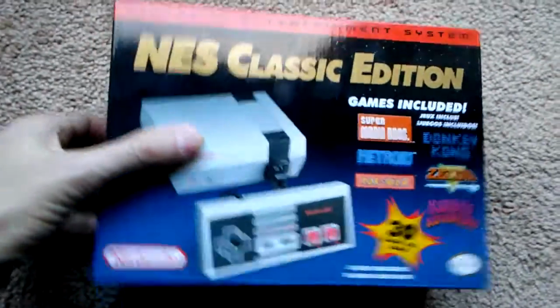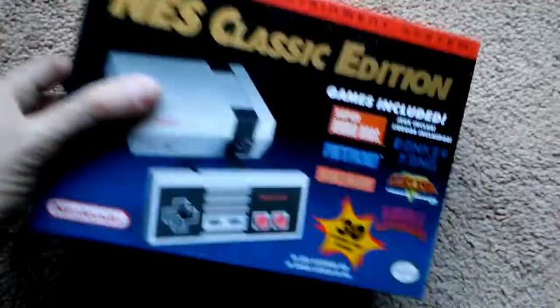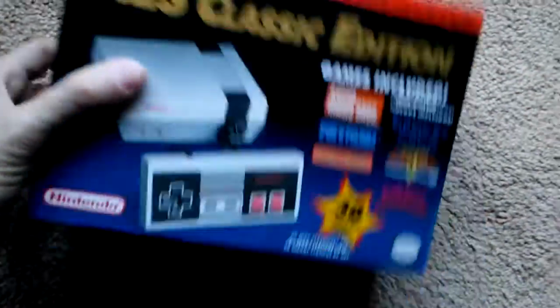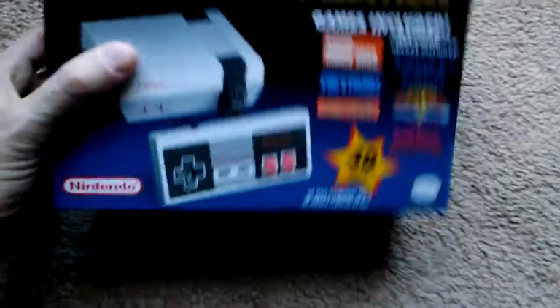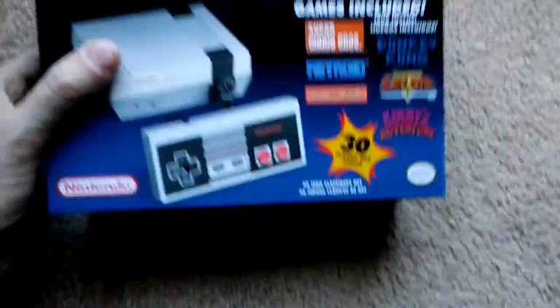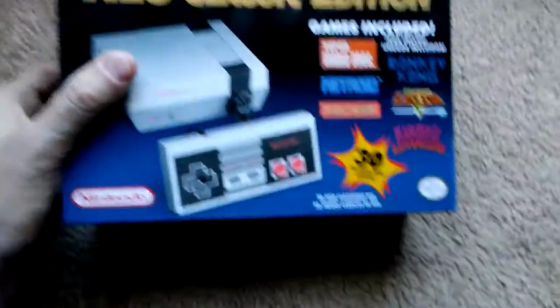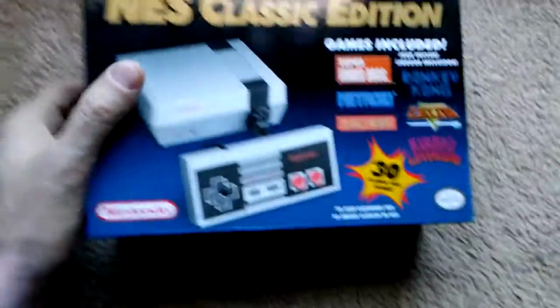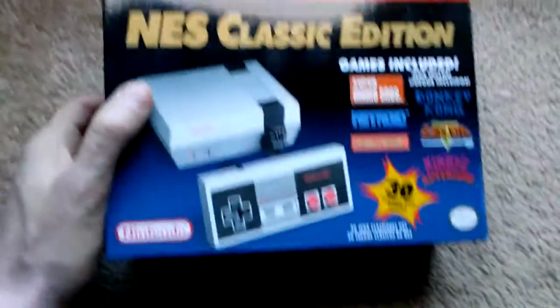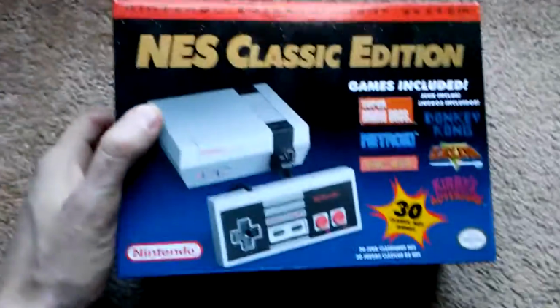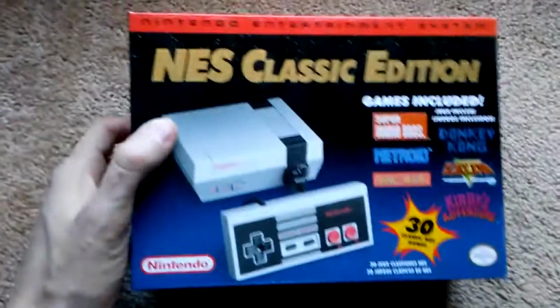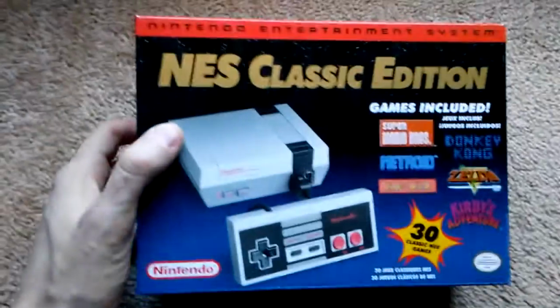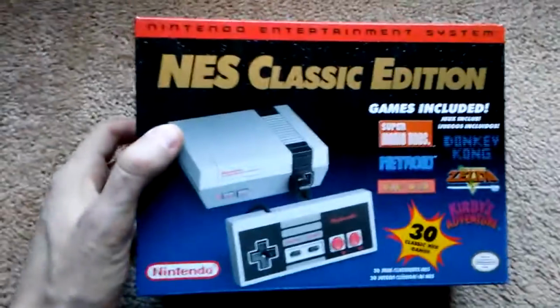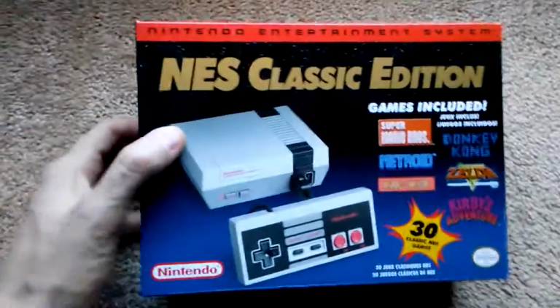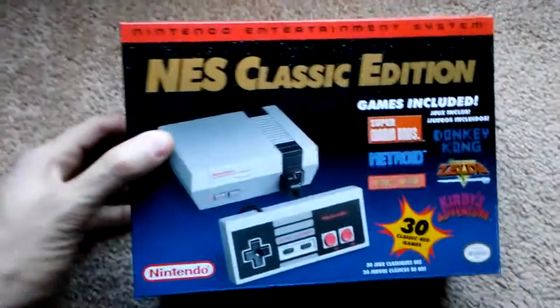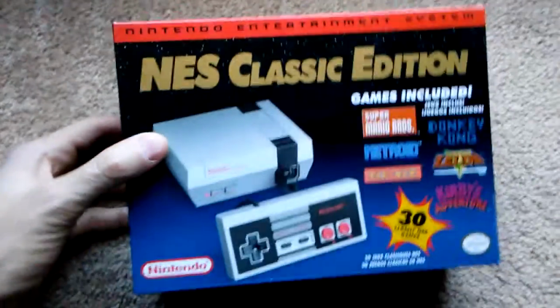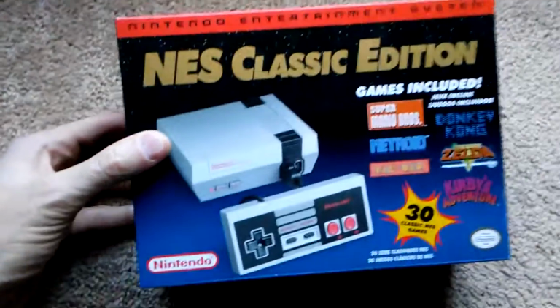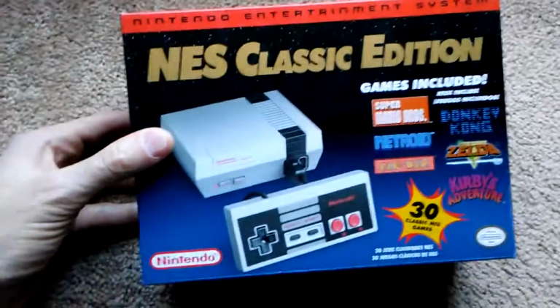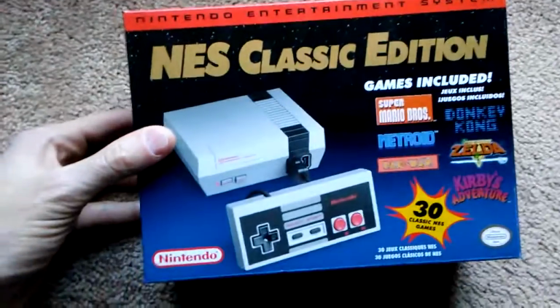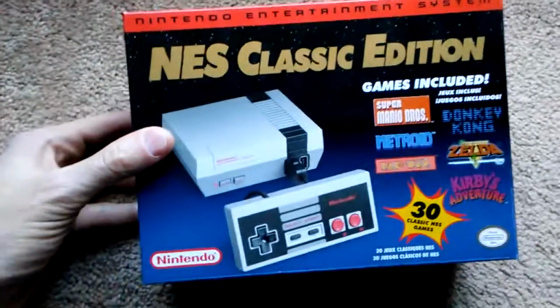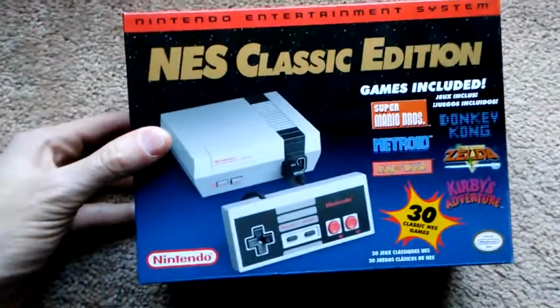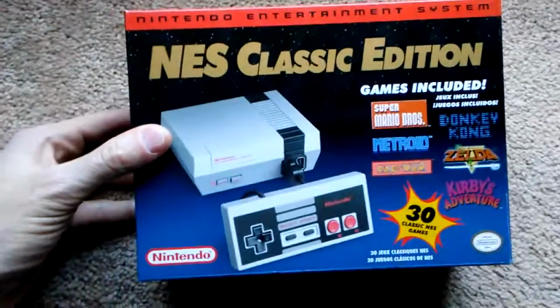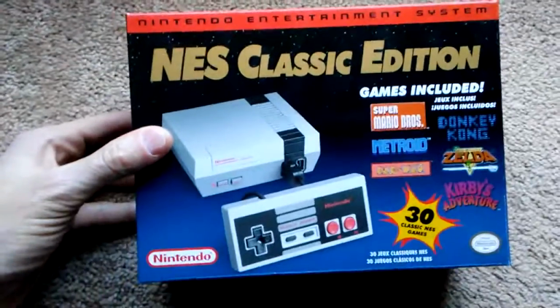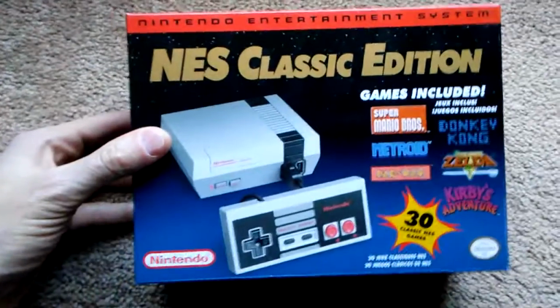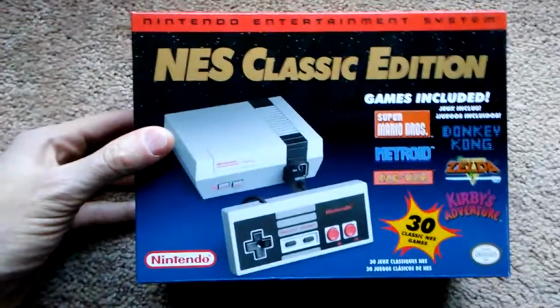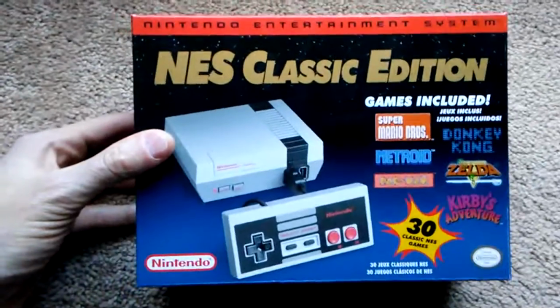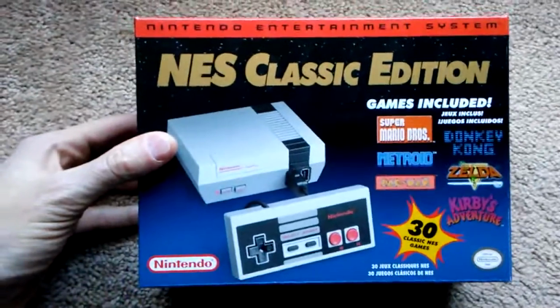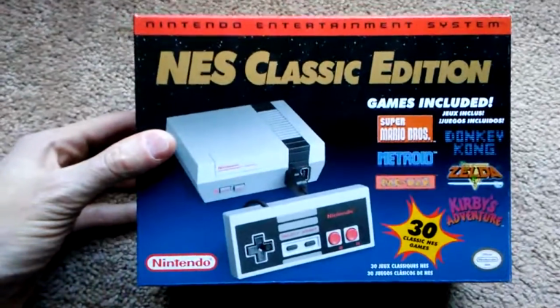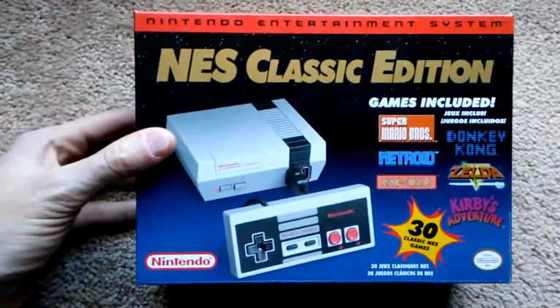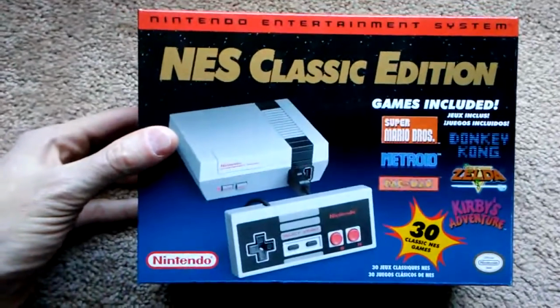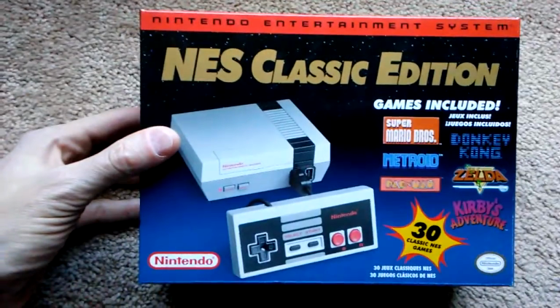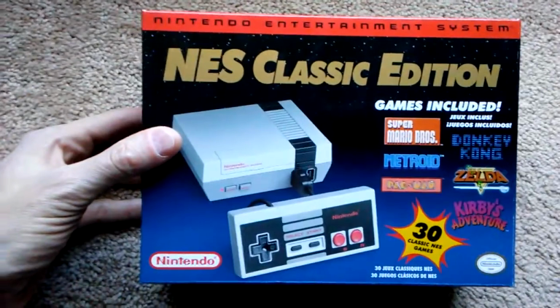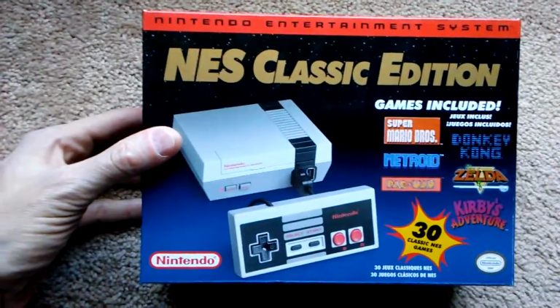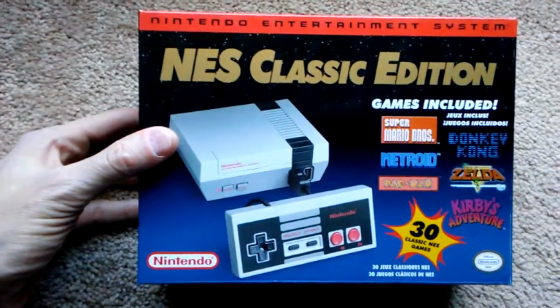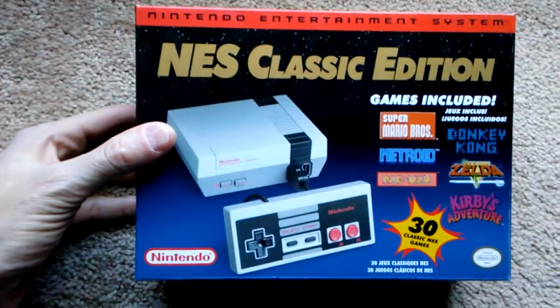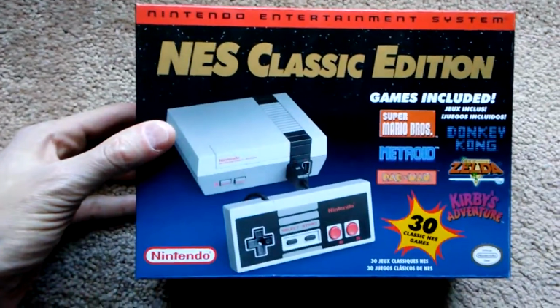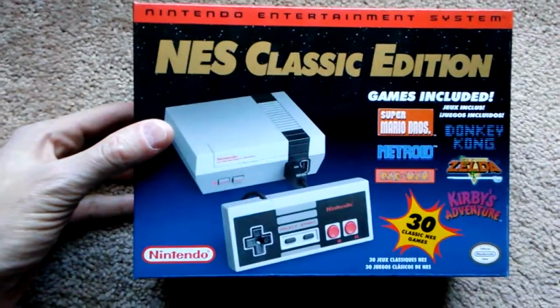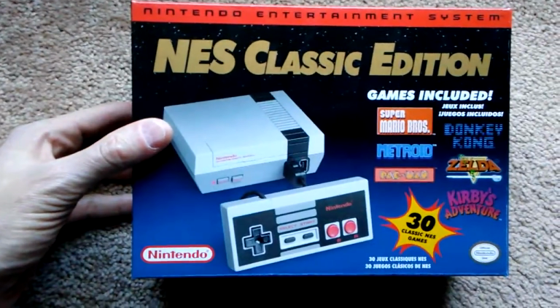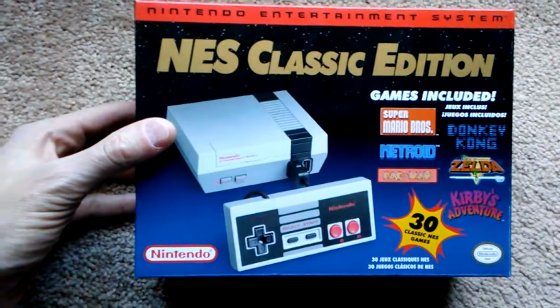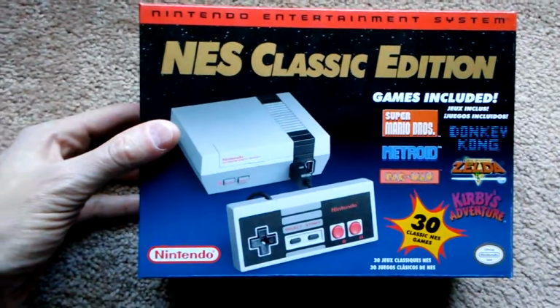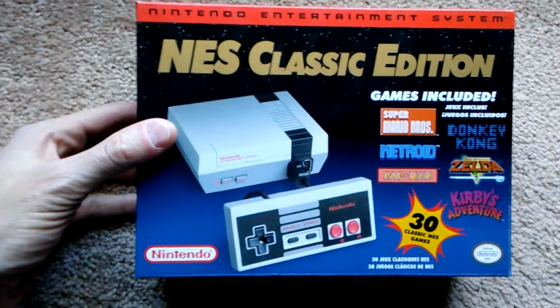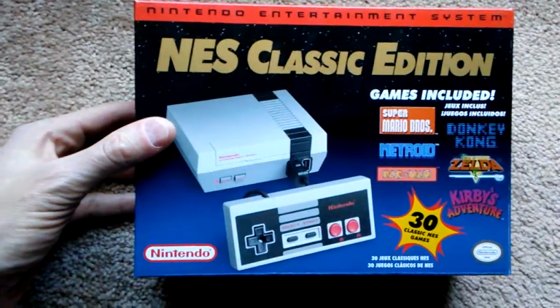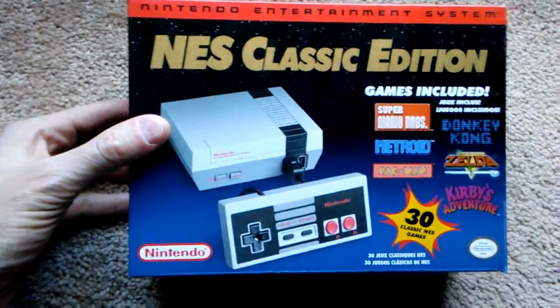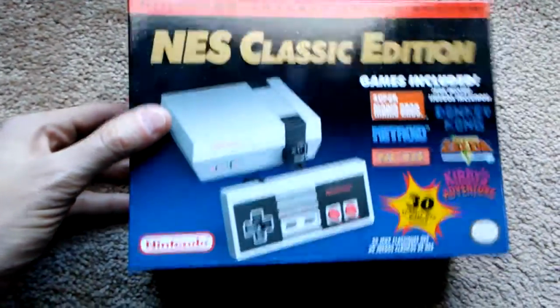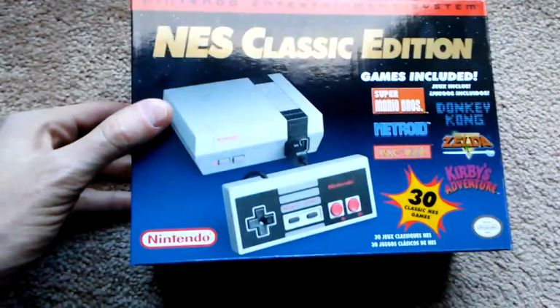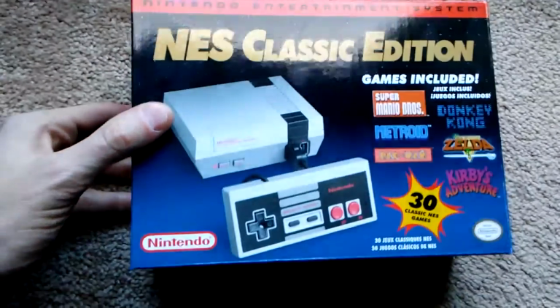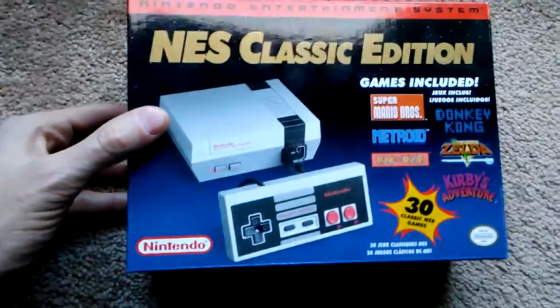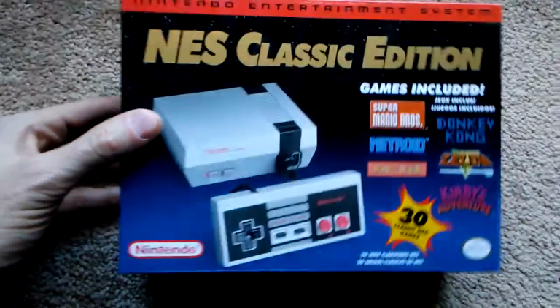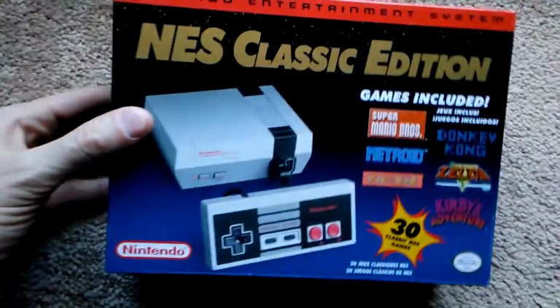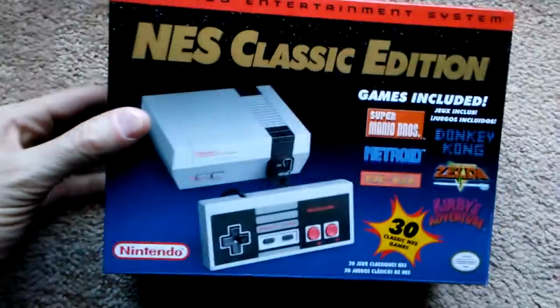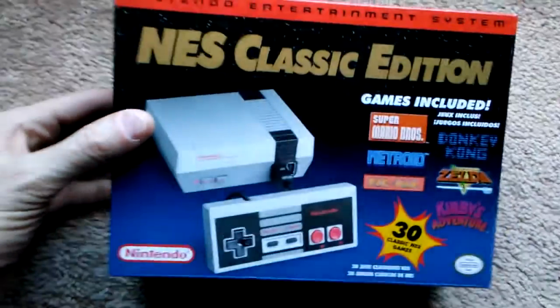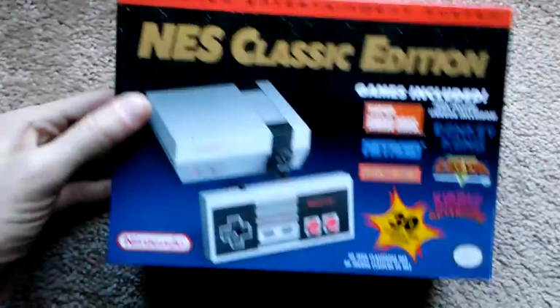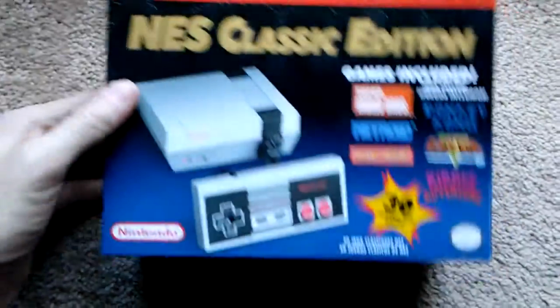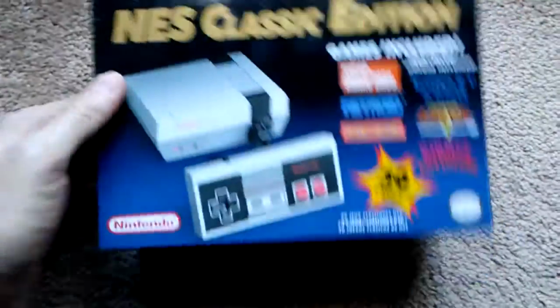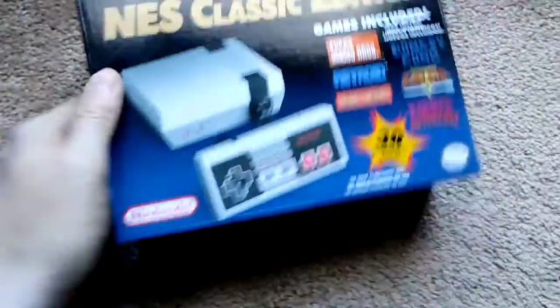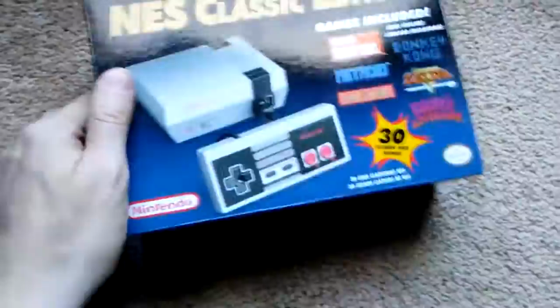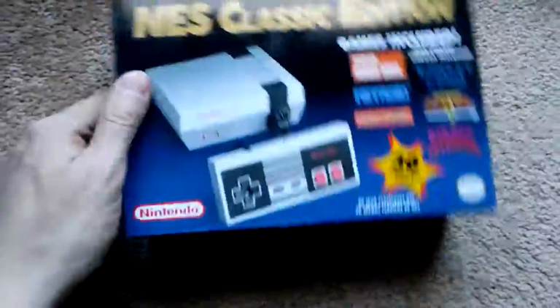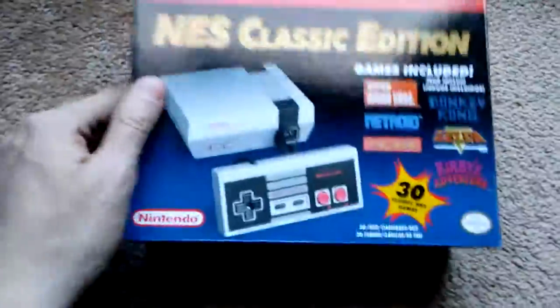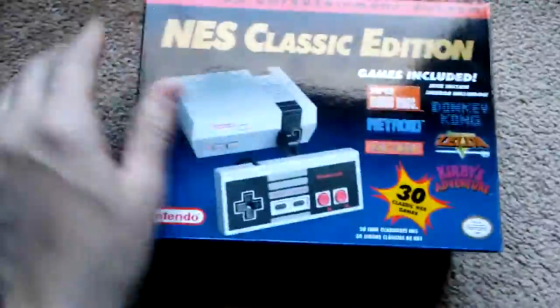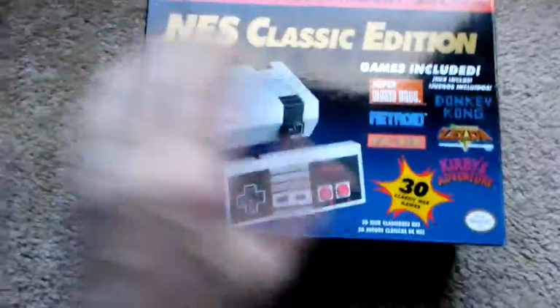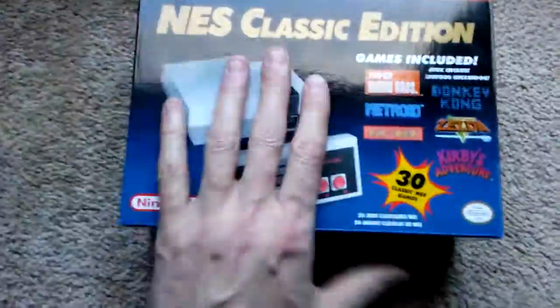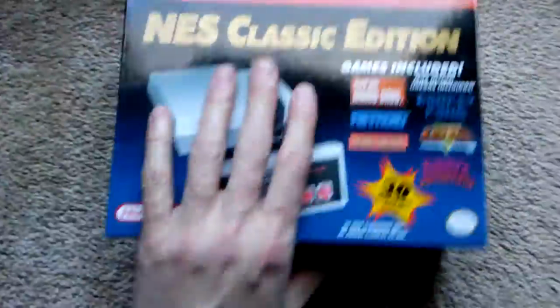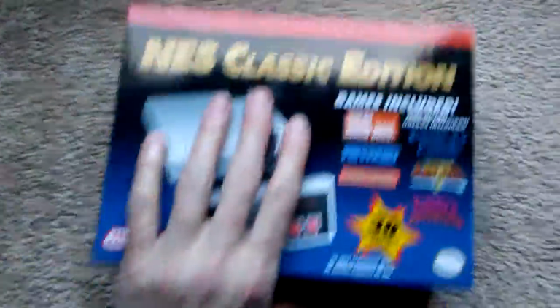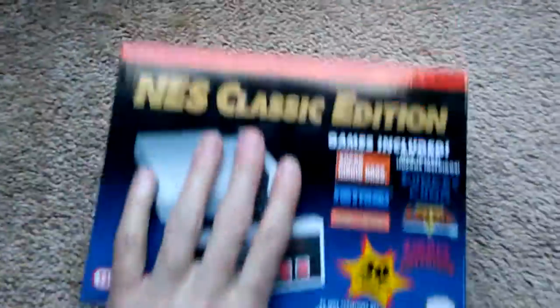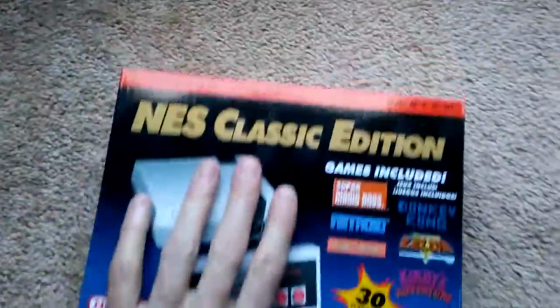I've been waiting on this for a while and was very excited about the announcement of it. So let's take a closer look here.